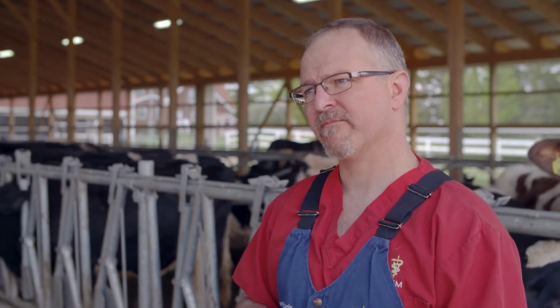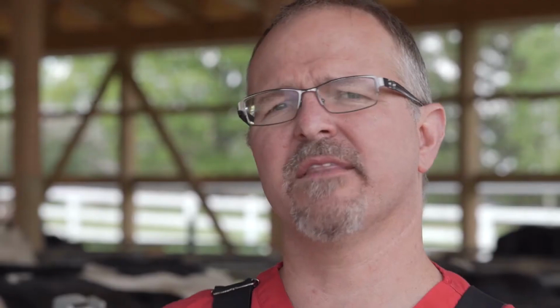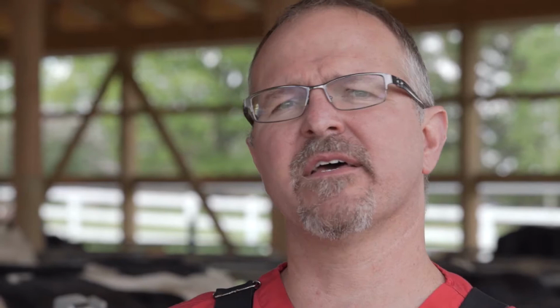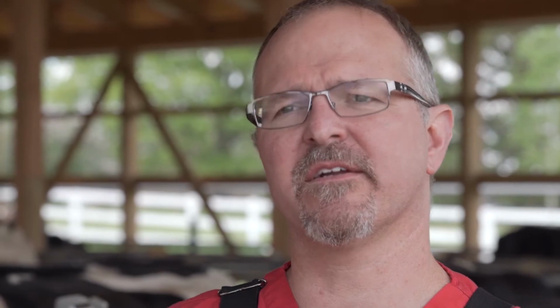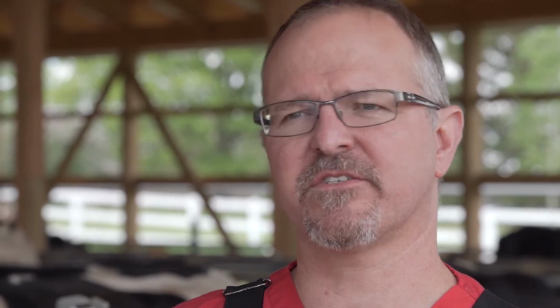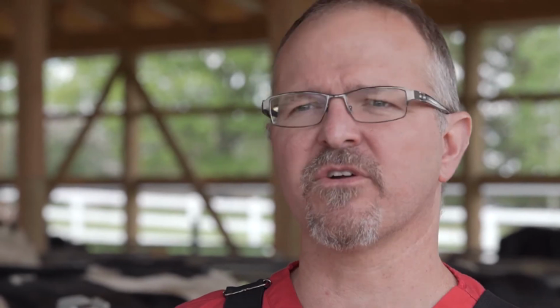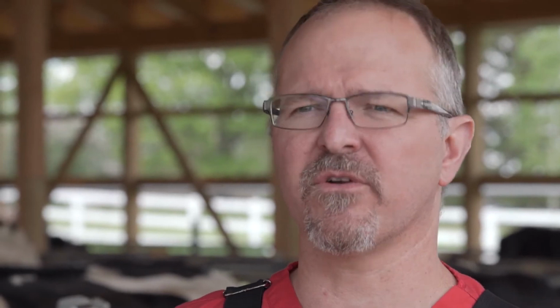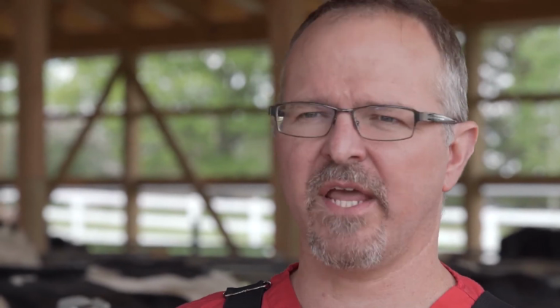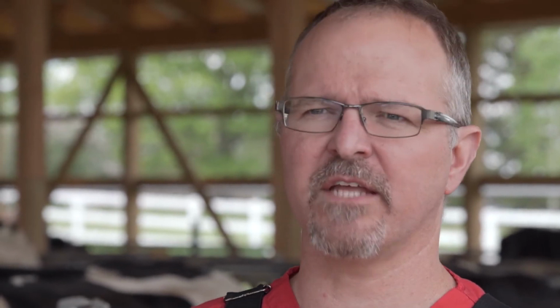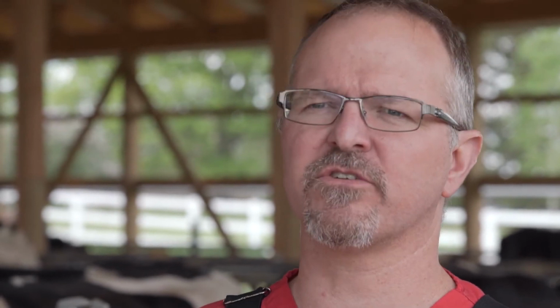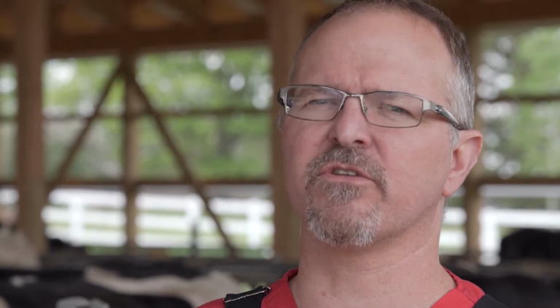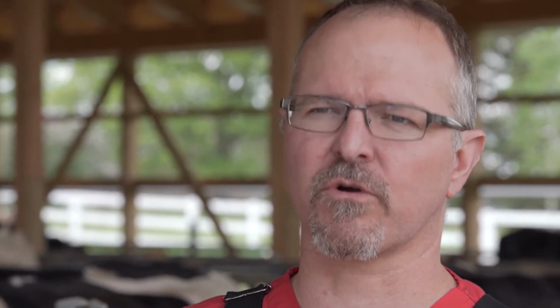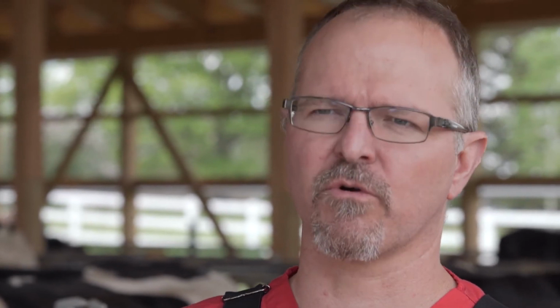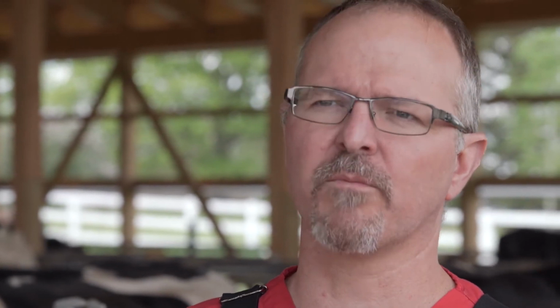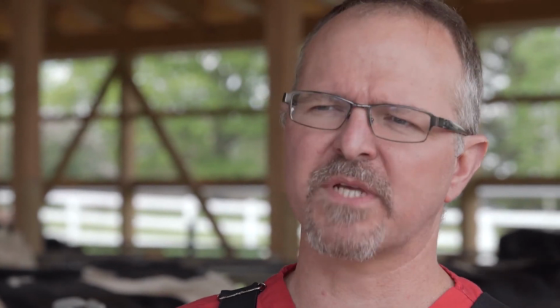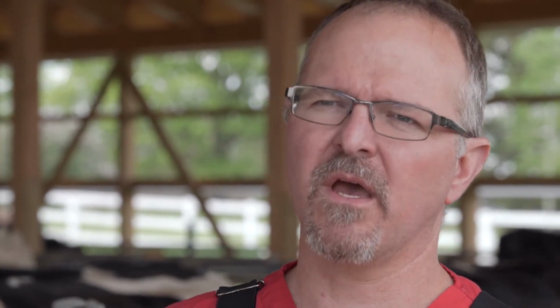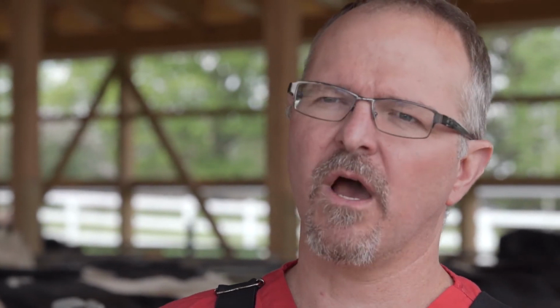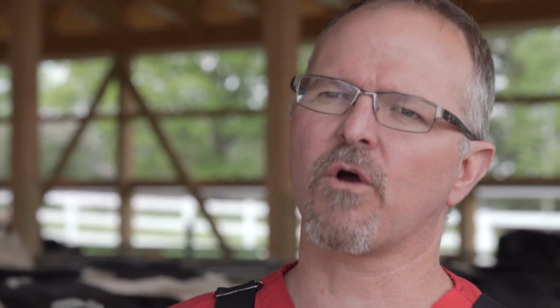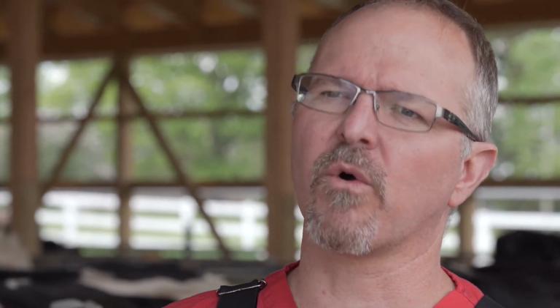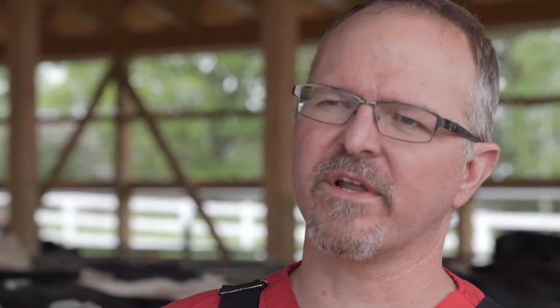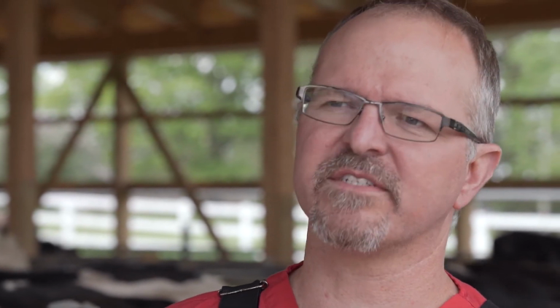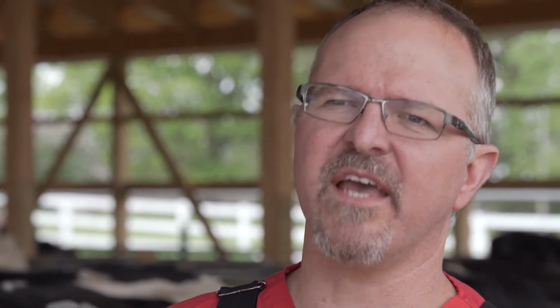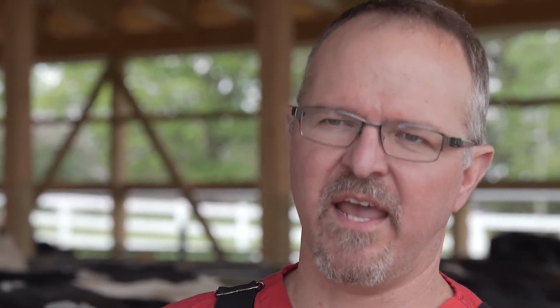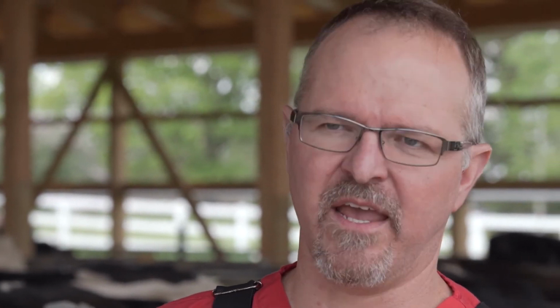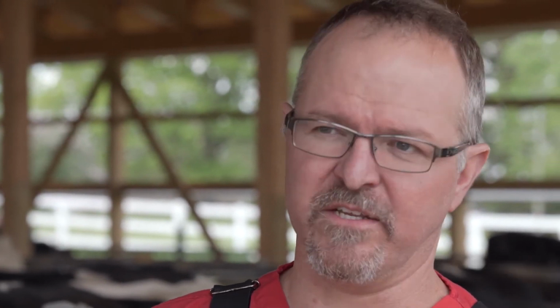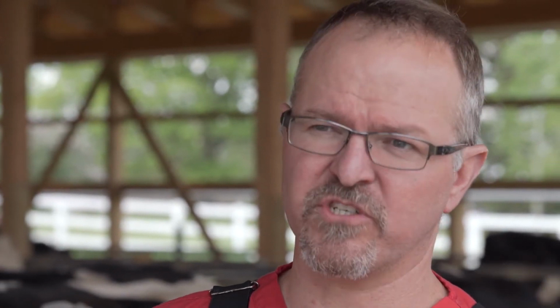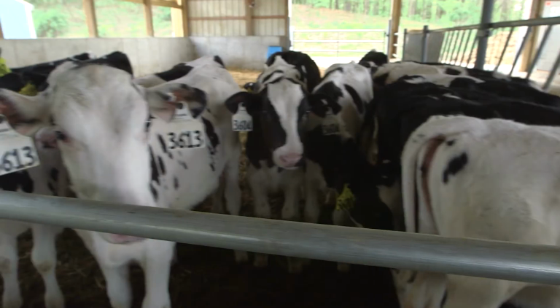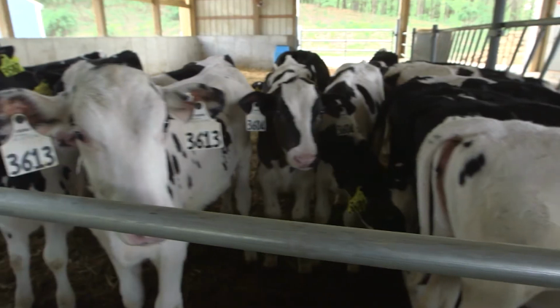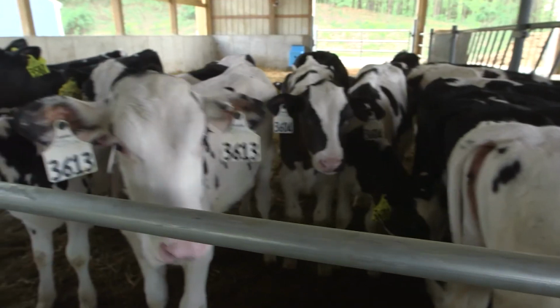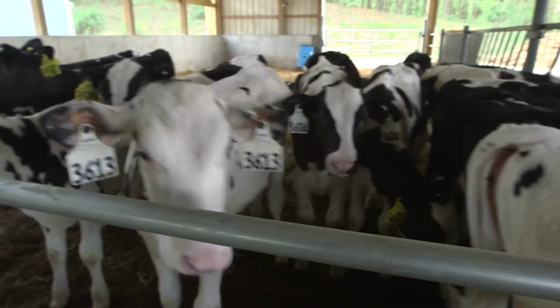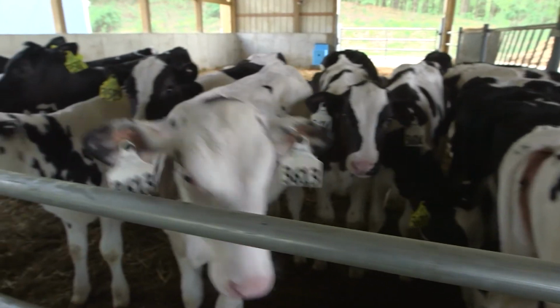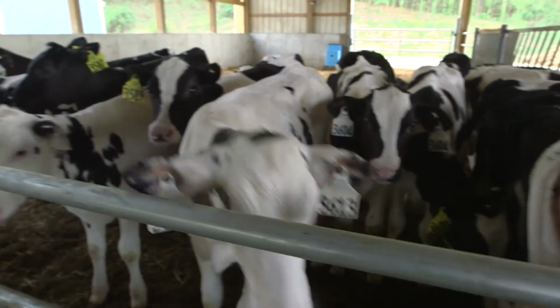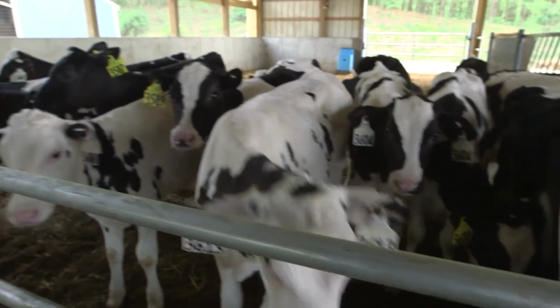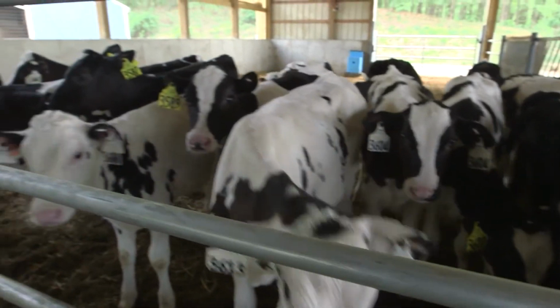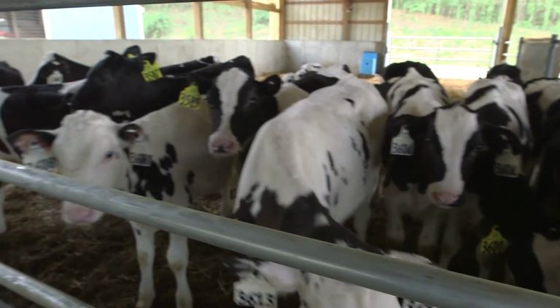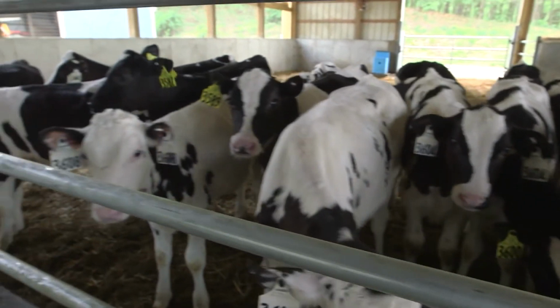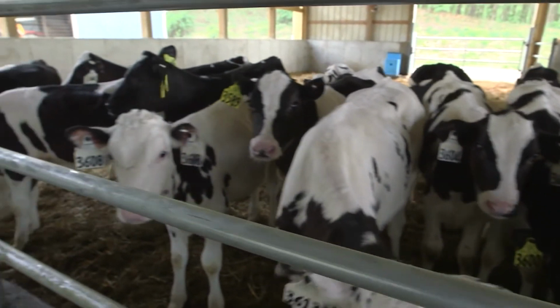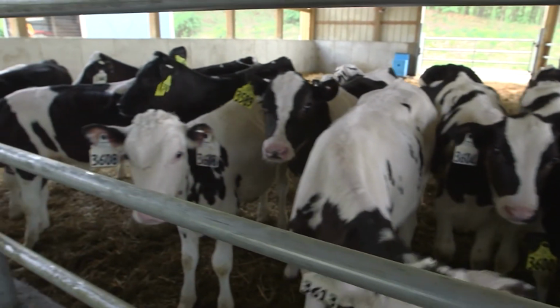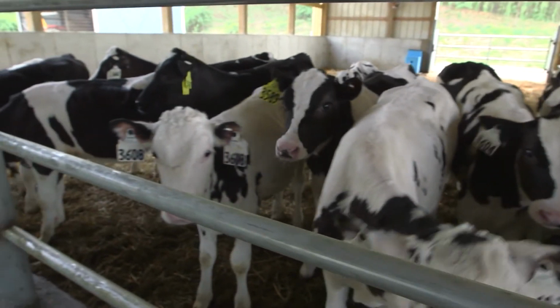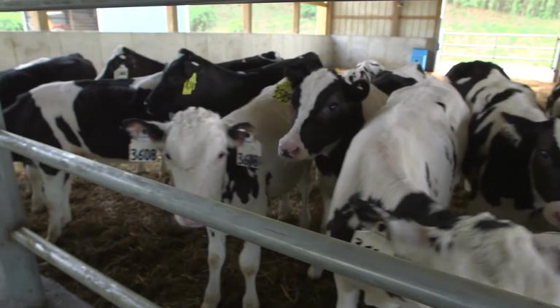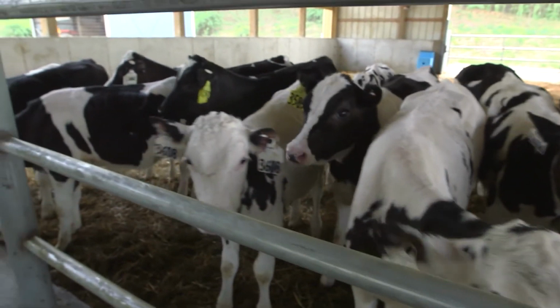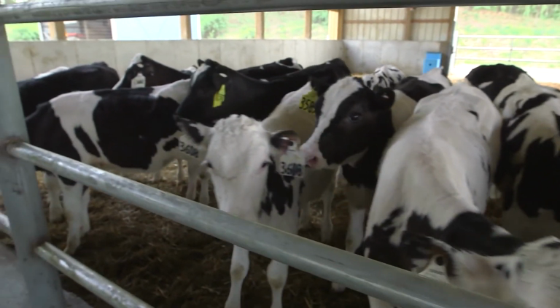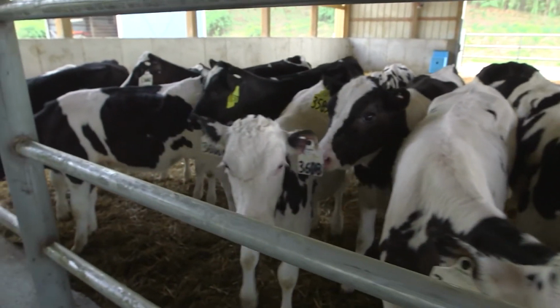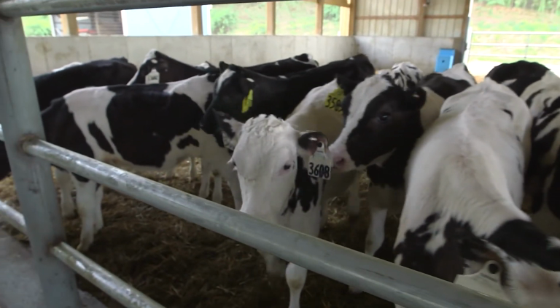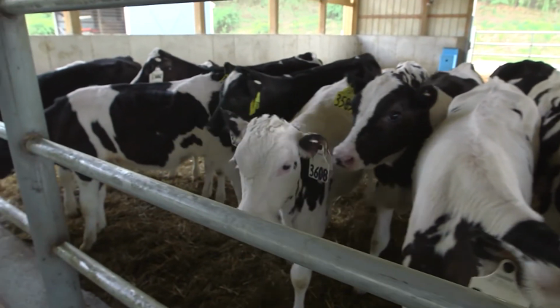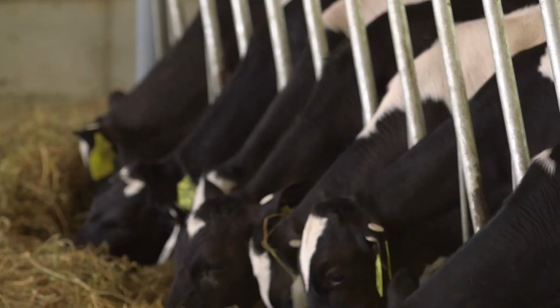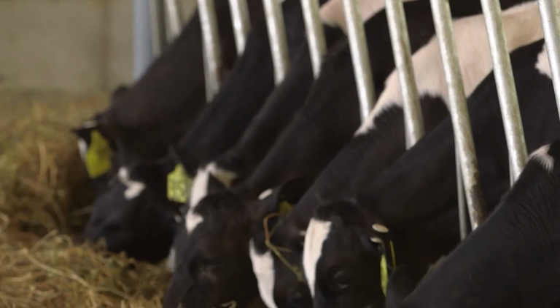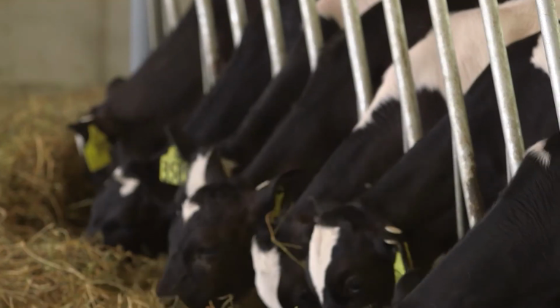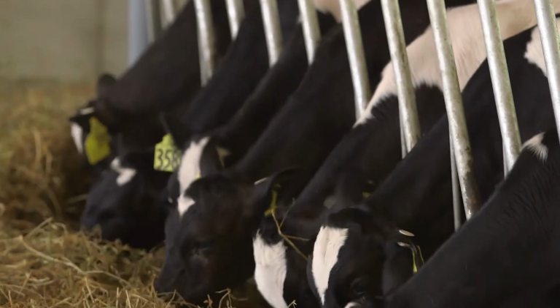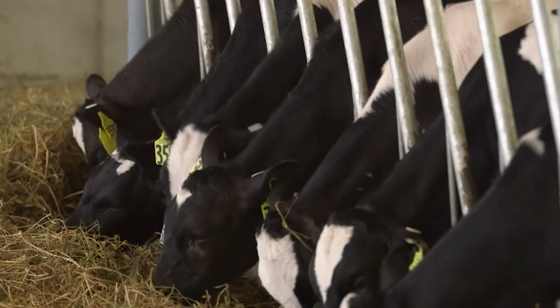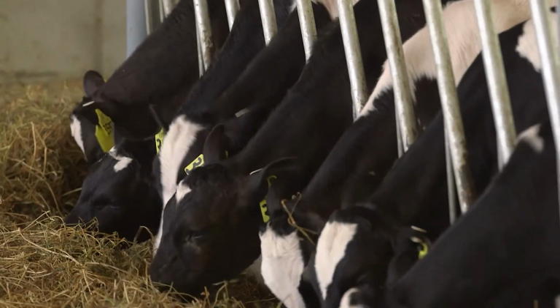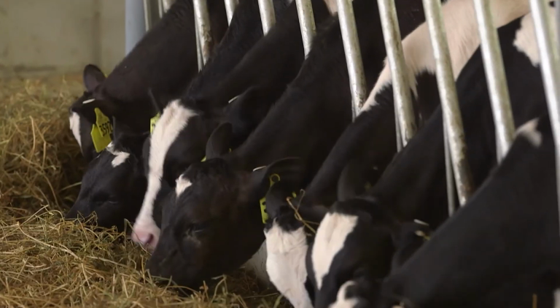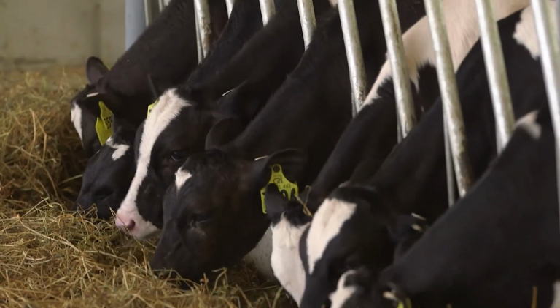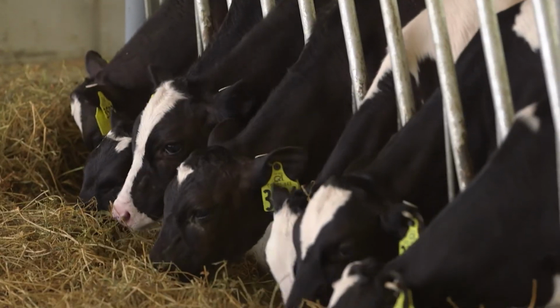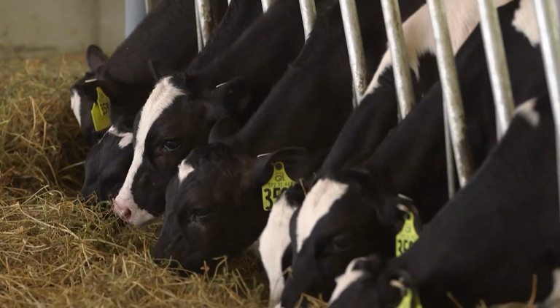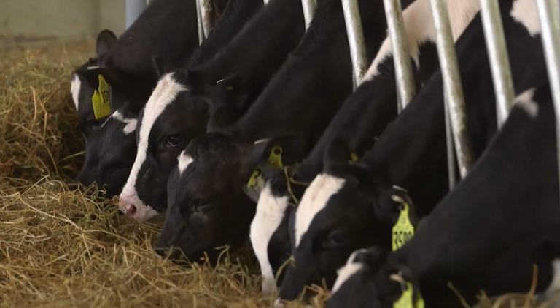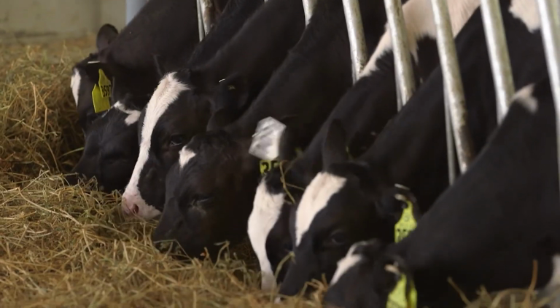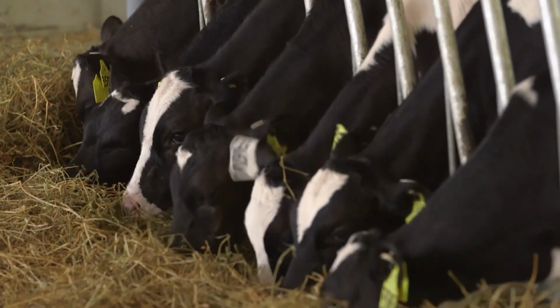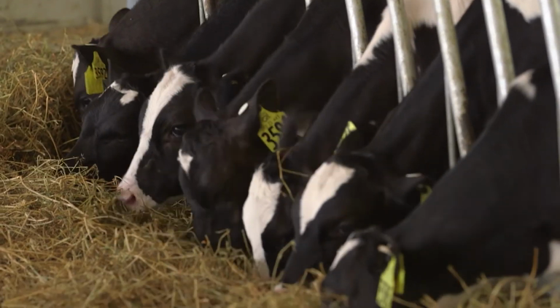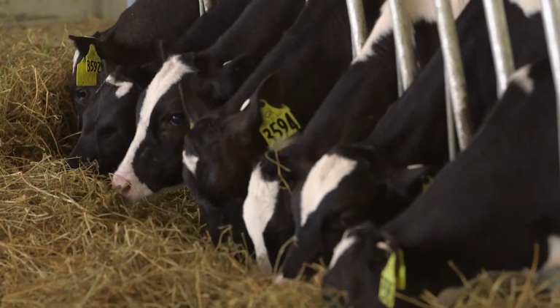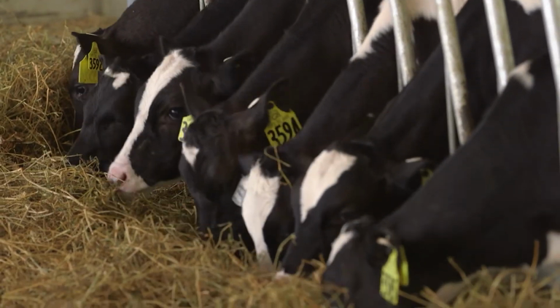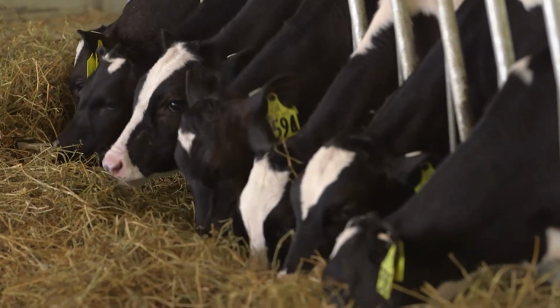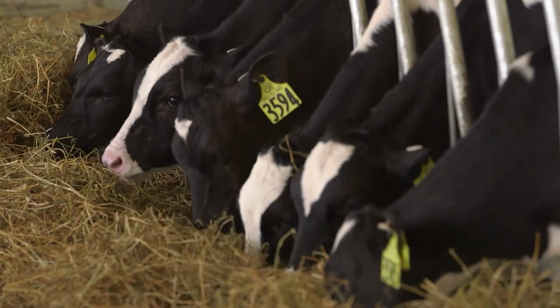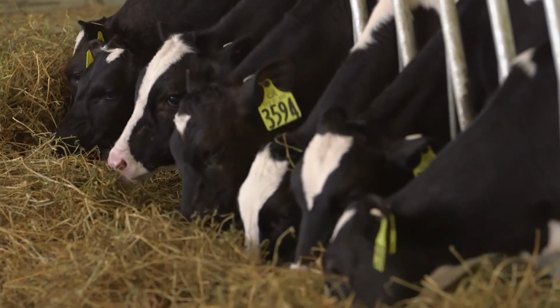At a certain age they're grouped according to age, much like school children are — grouped according to our age and with our pen mates.